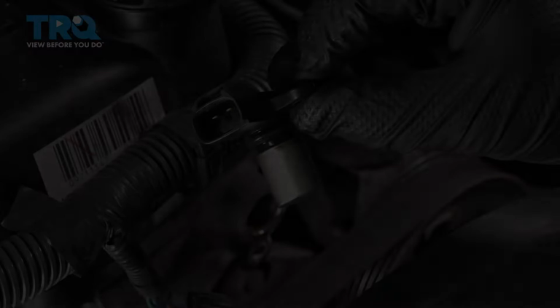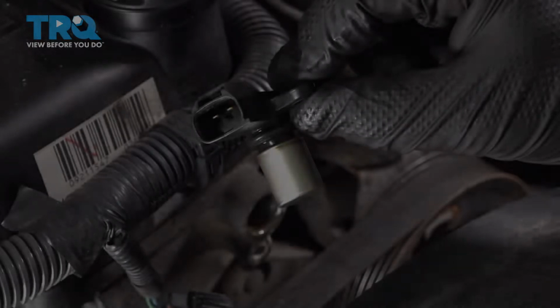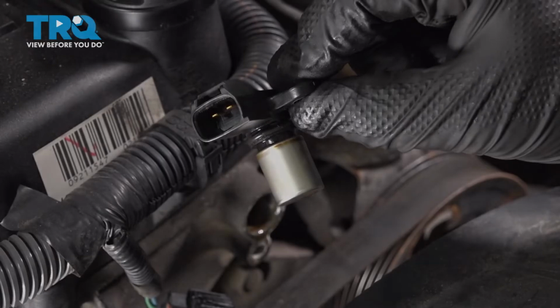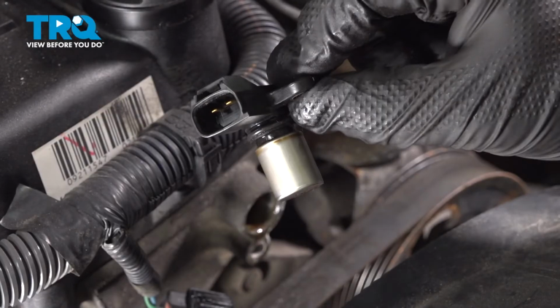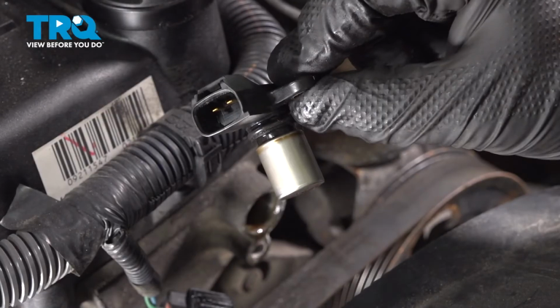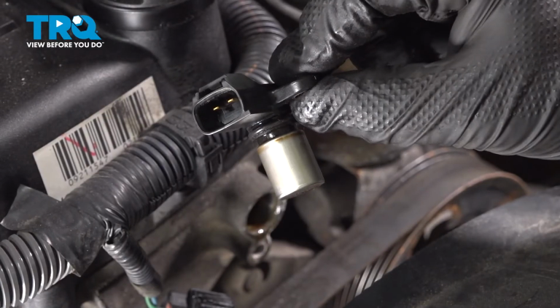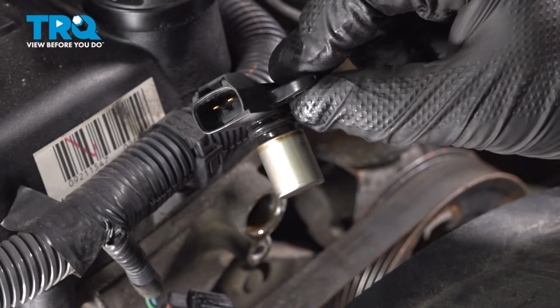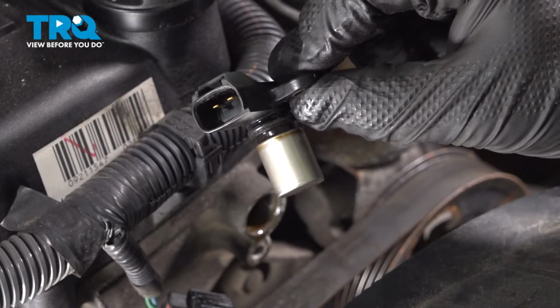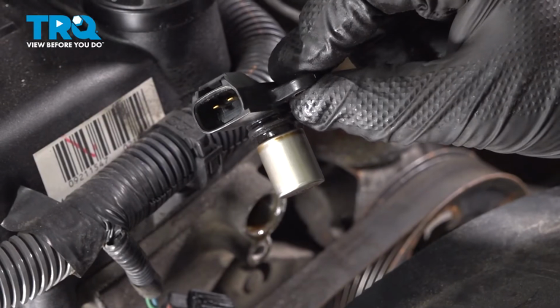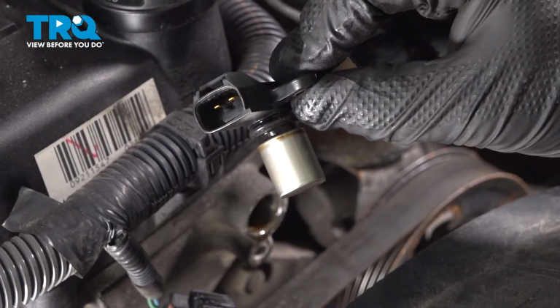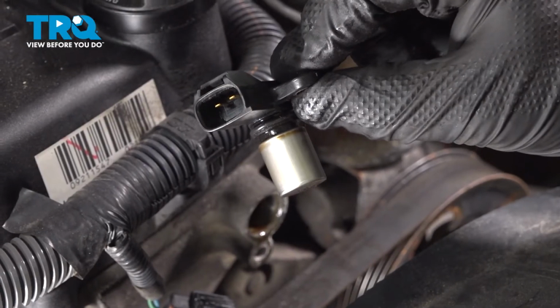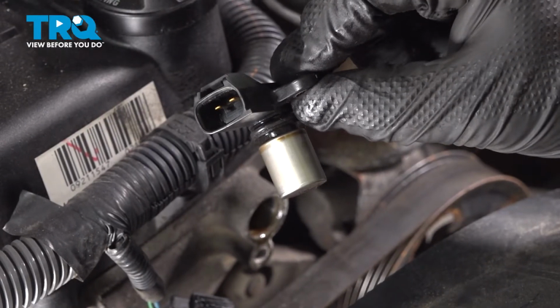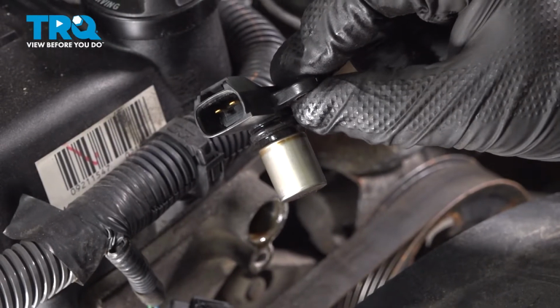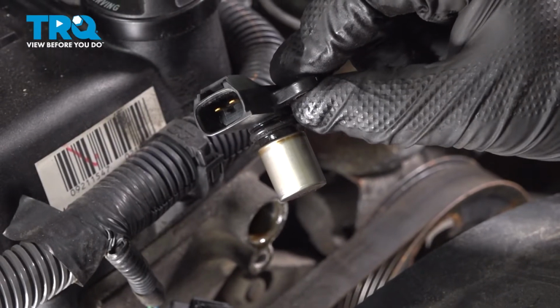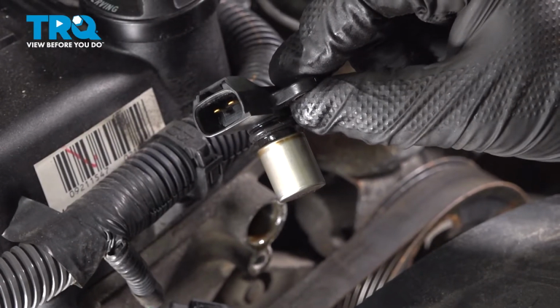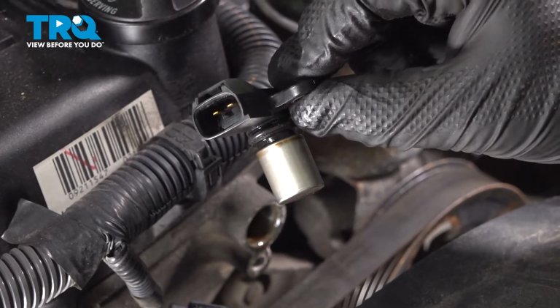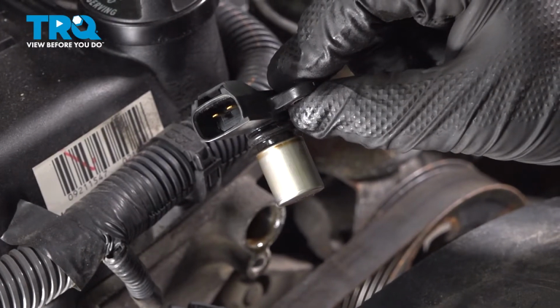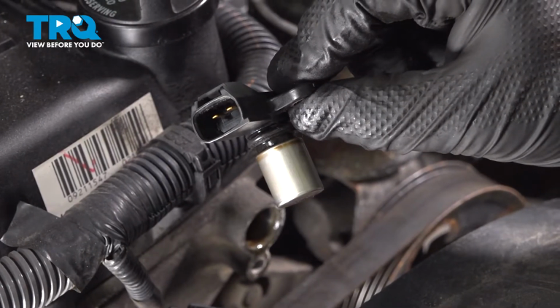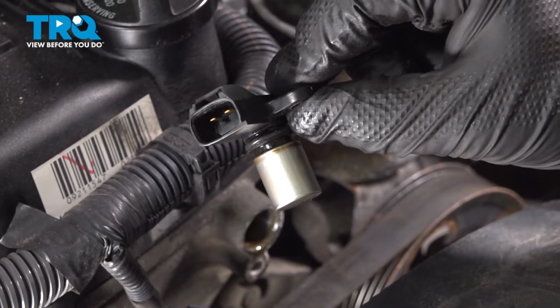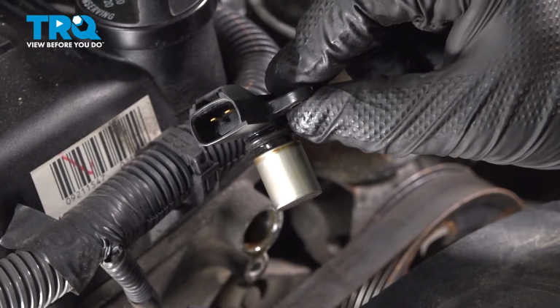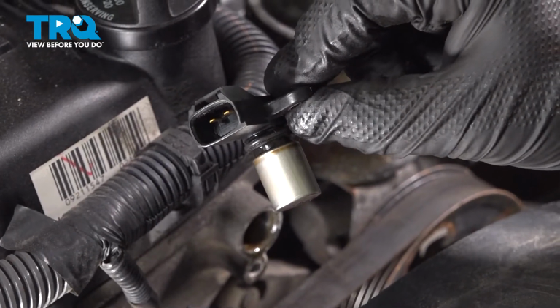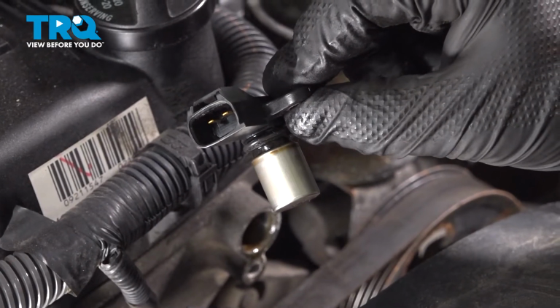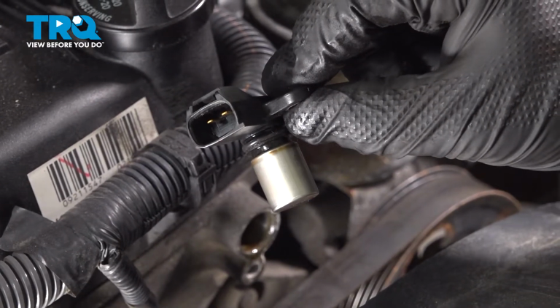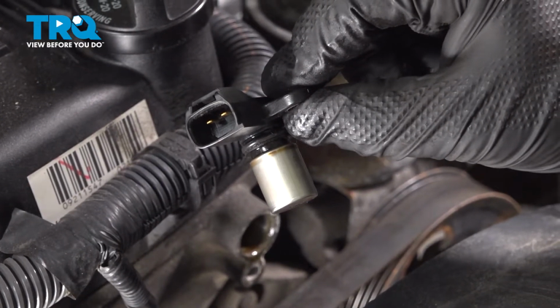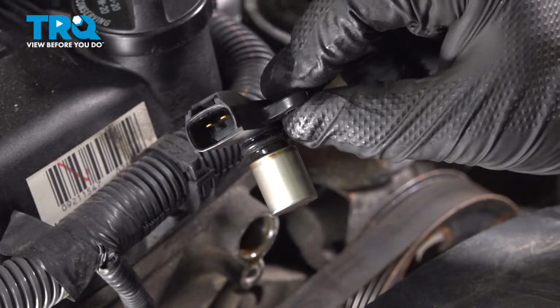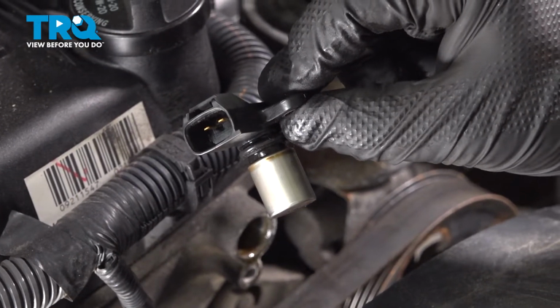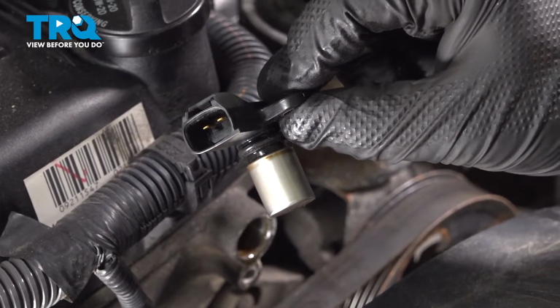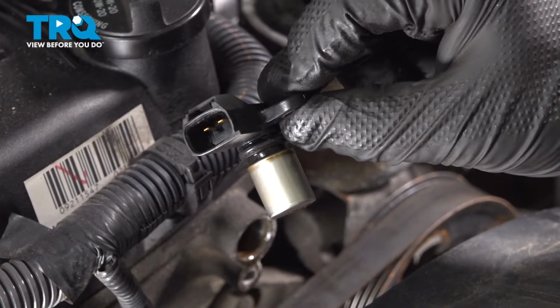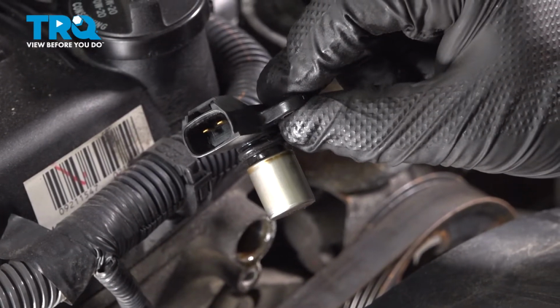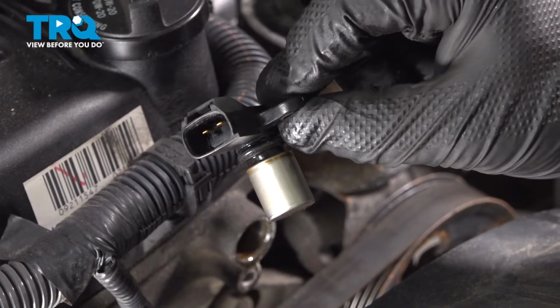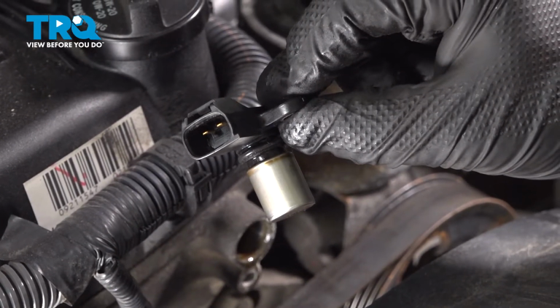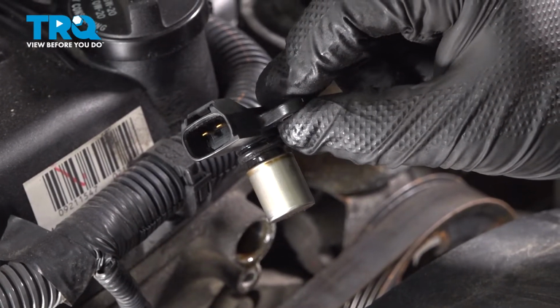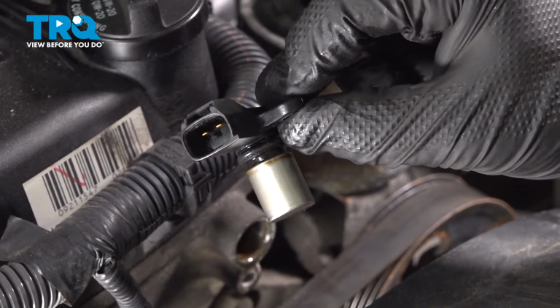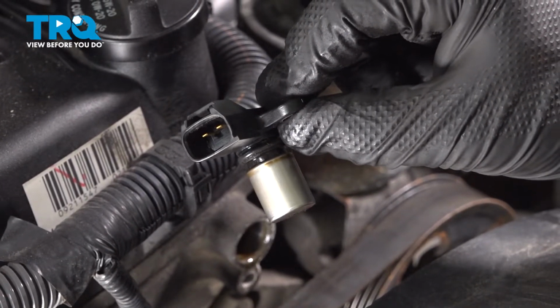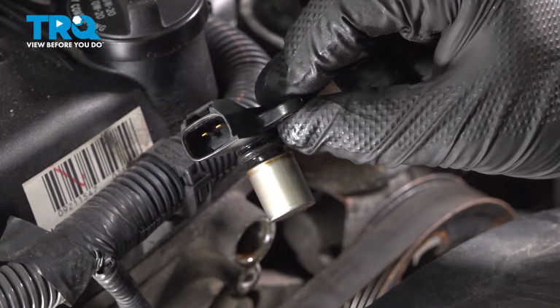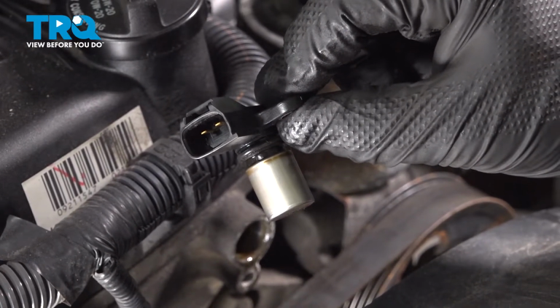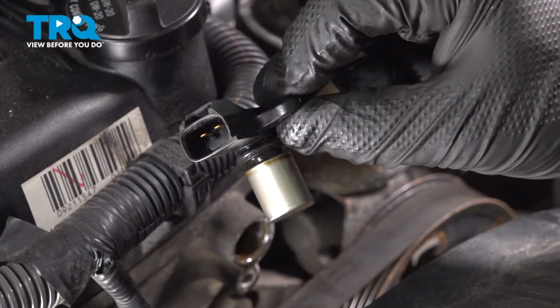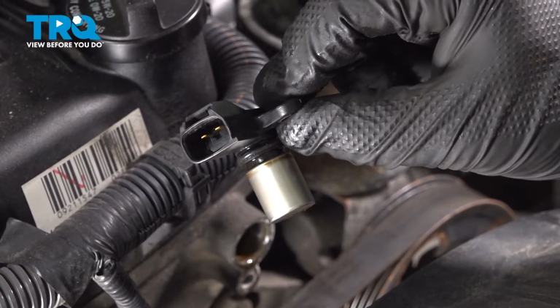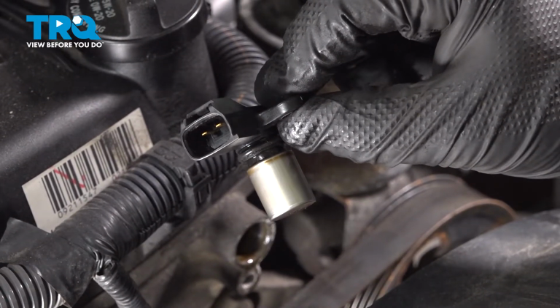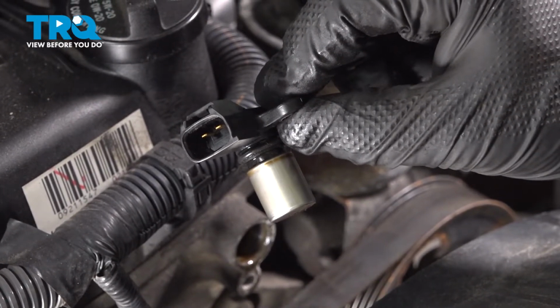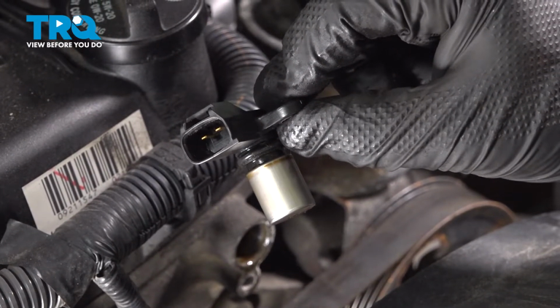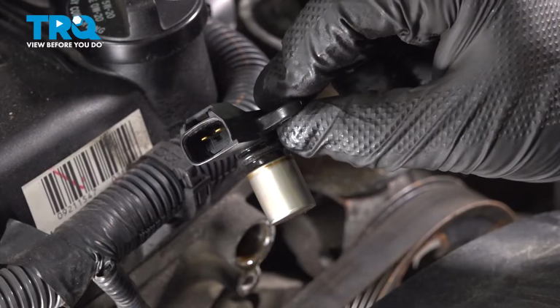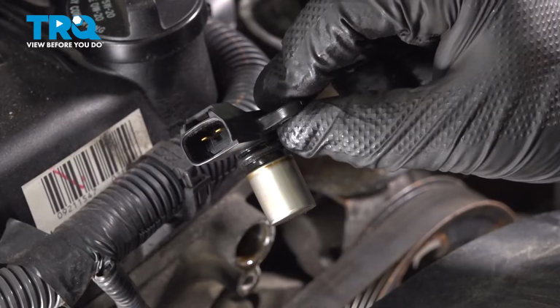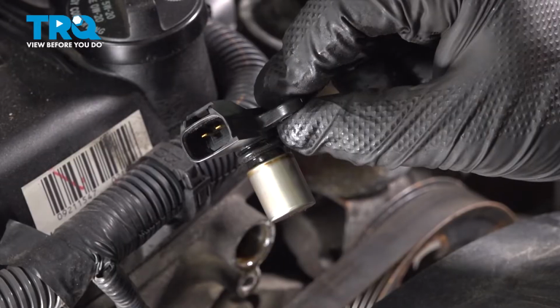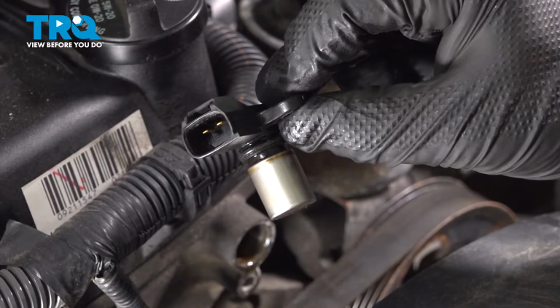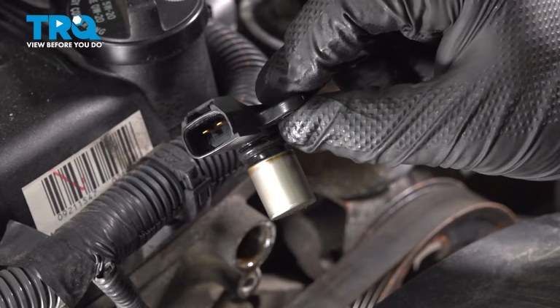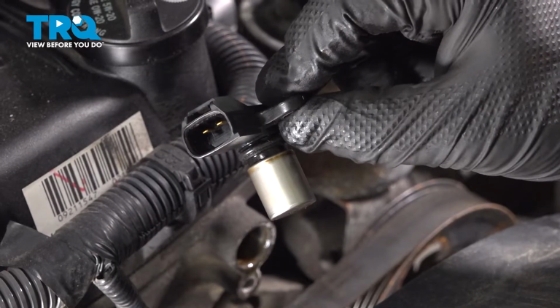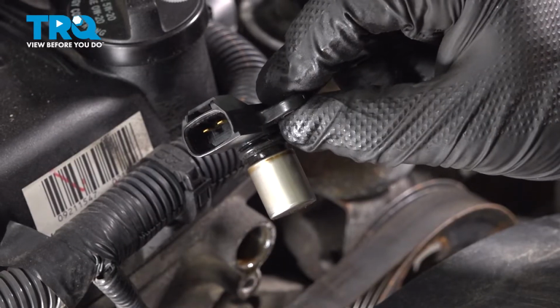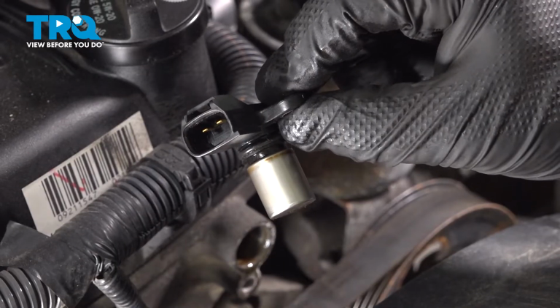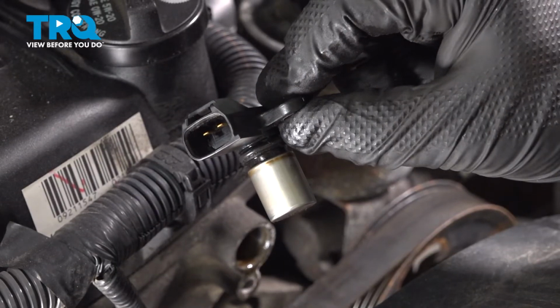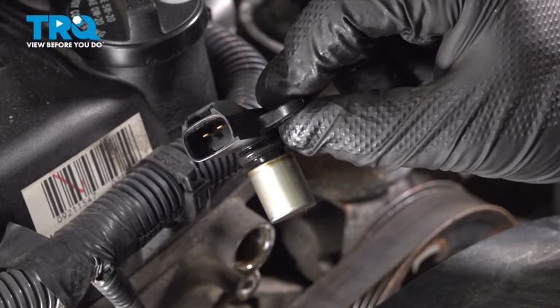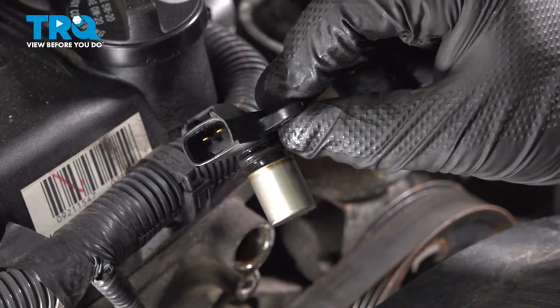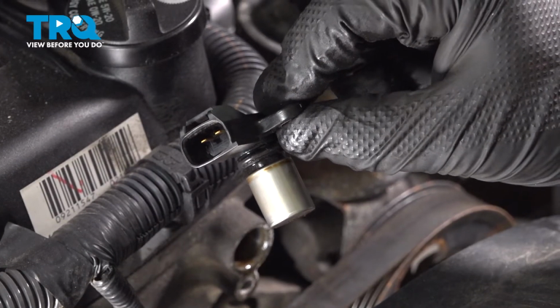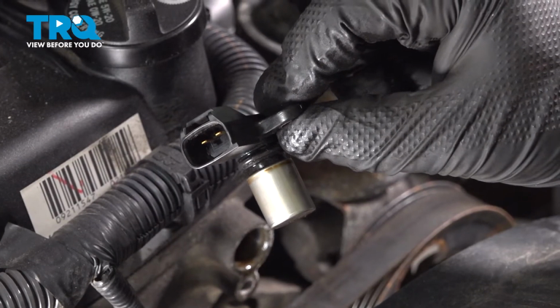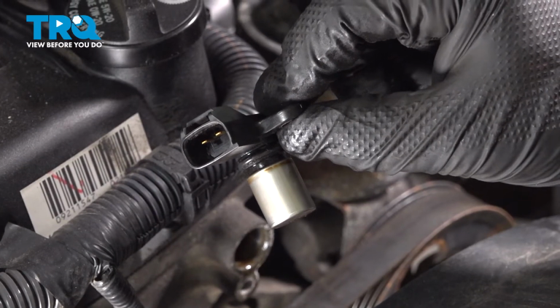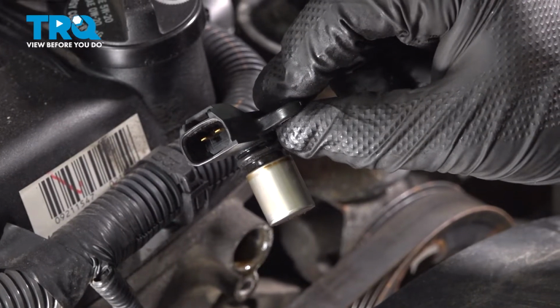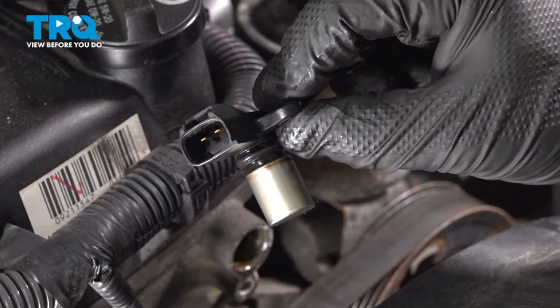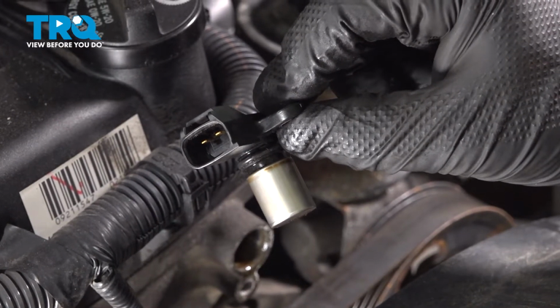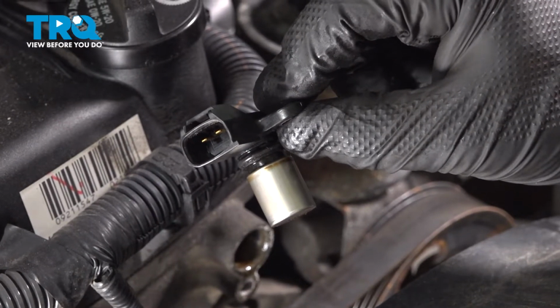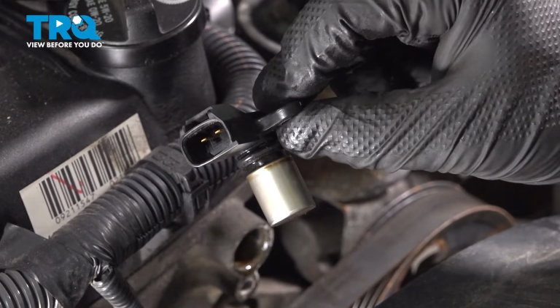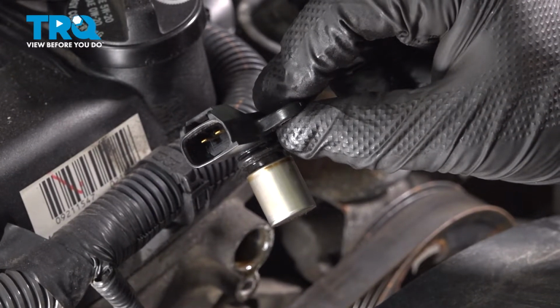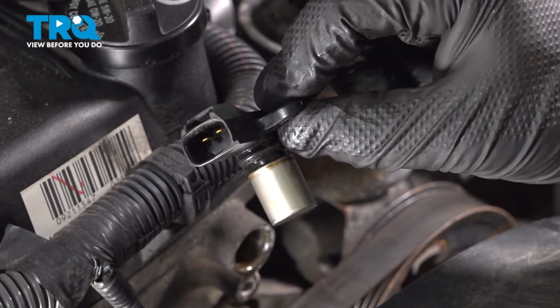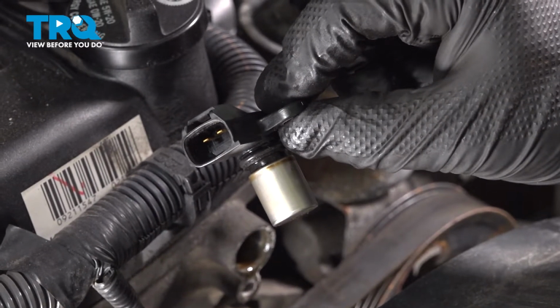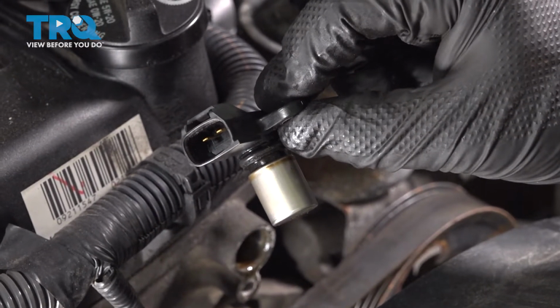In this video, we're going to show you how to replace a camshaft position sensor on your Toyota Tacoma. This will be located on the front of the engine. Let's get started.